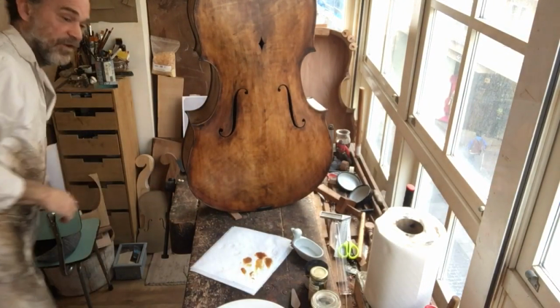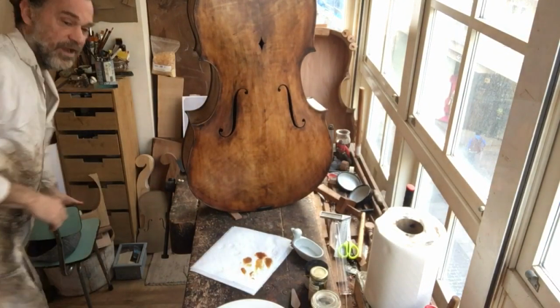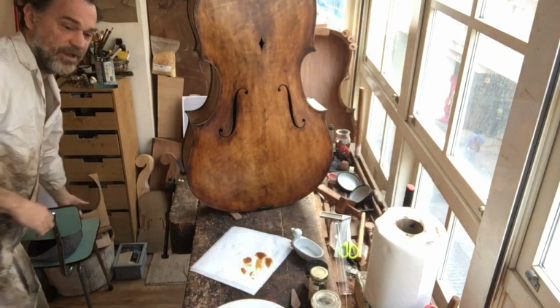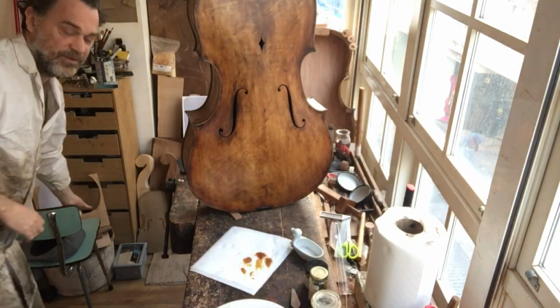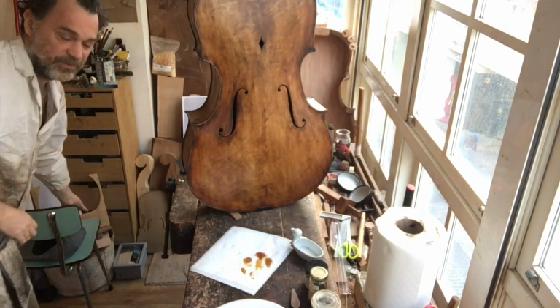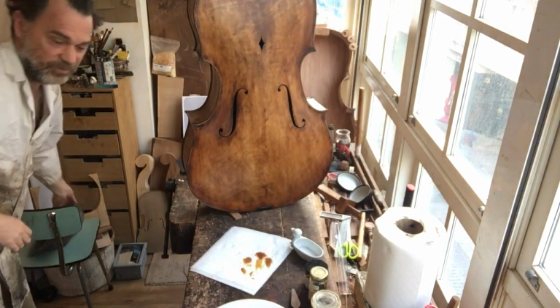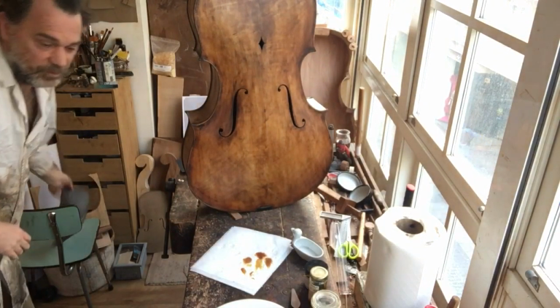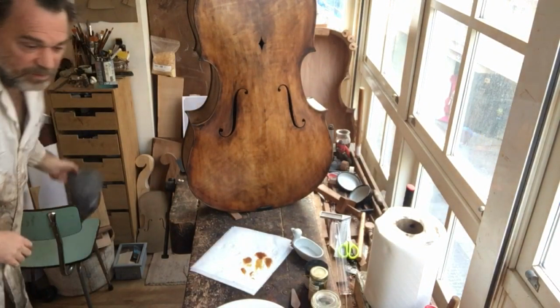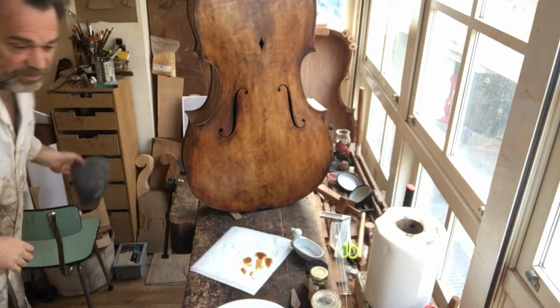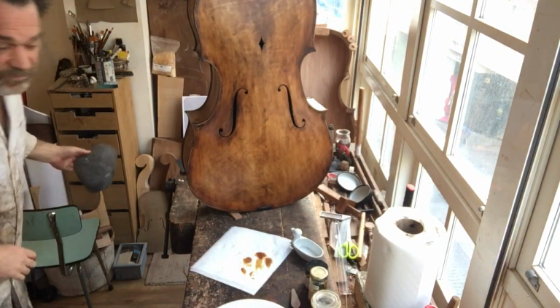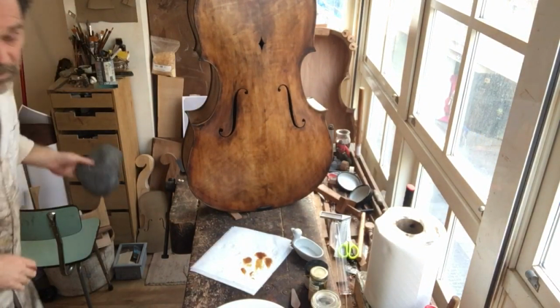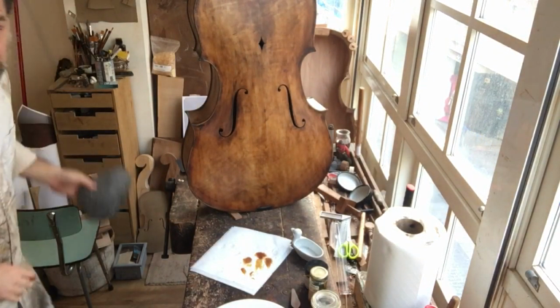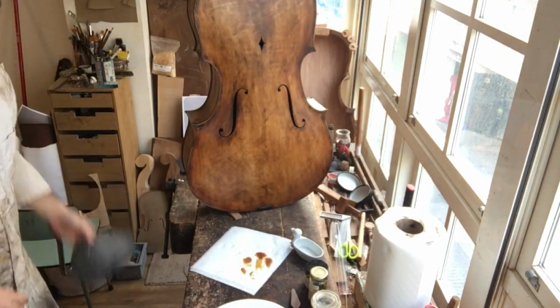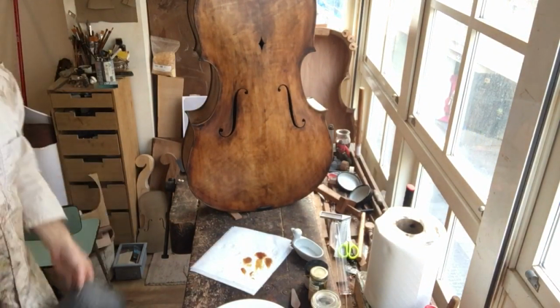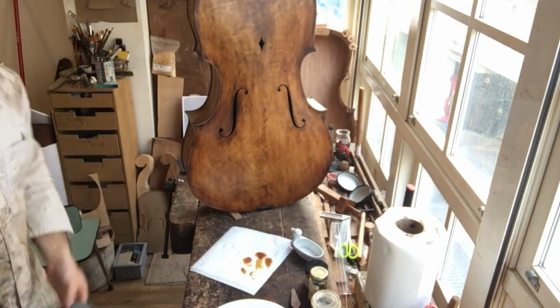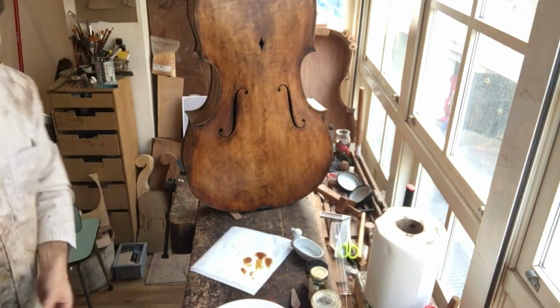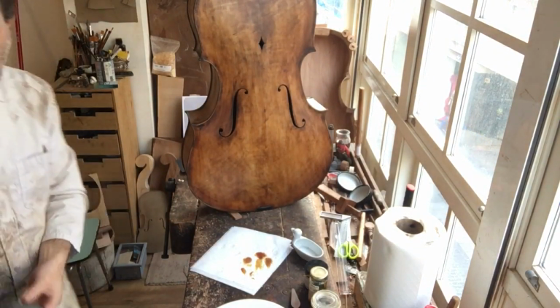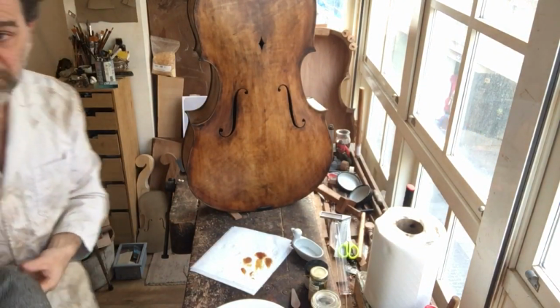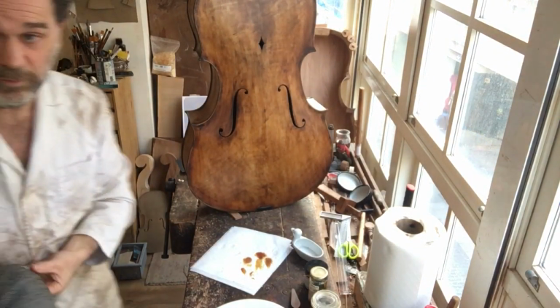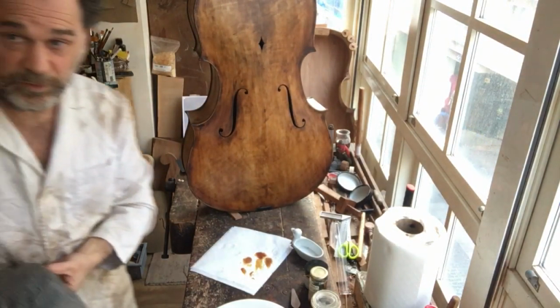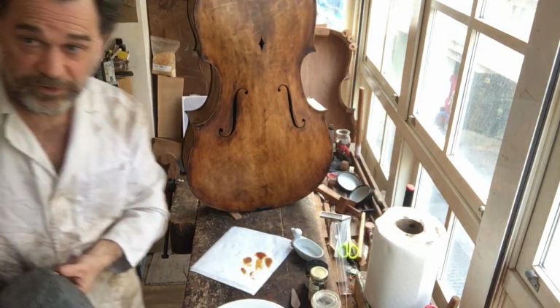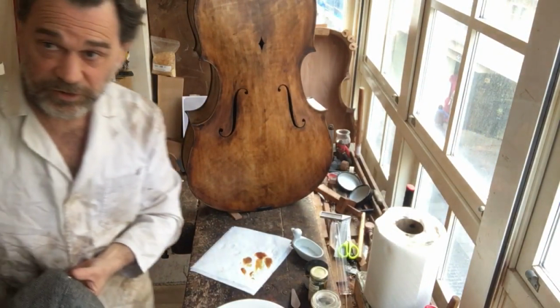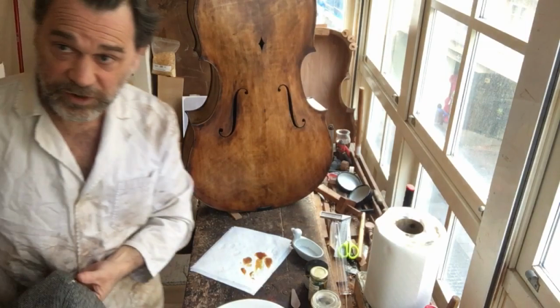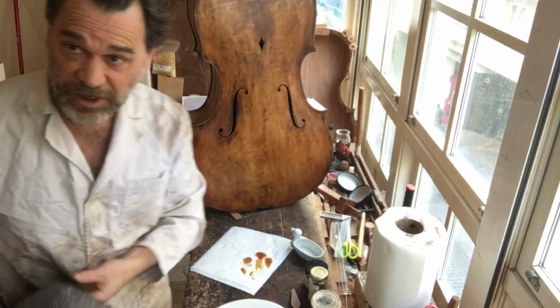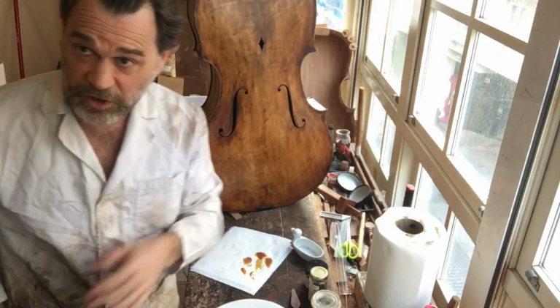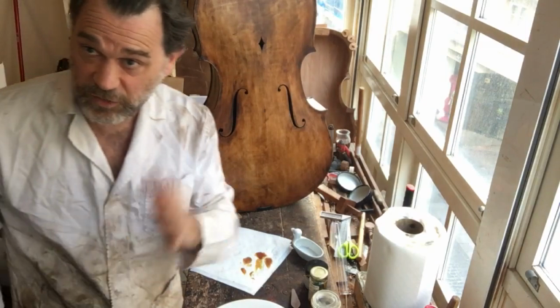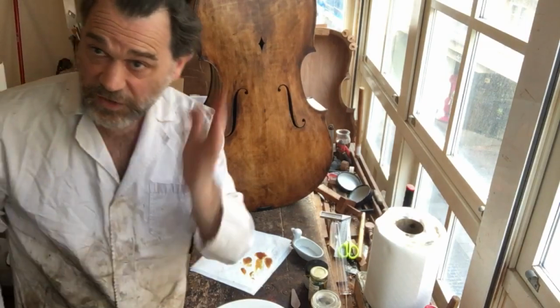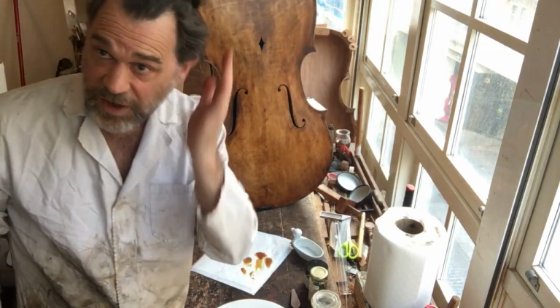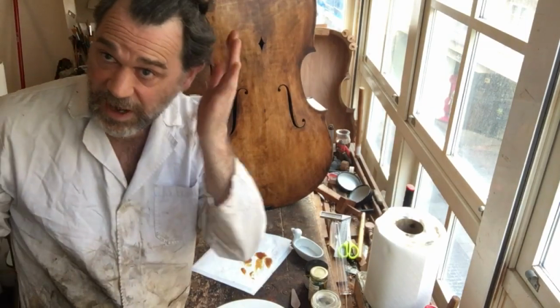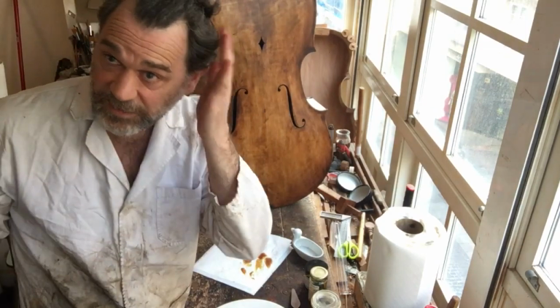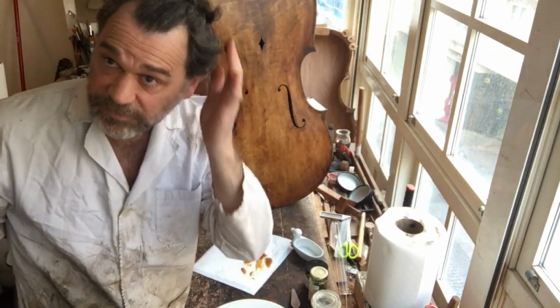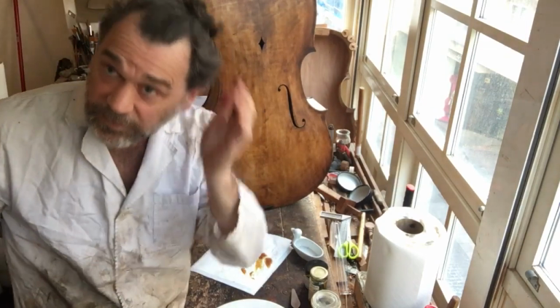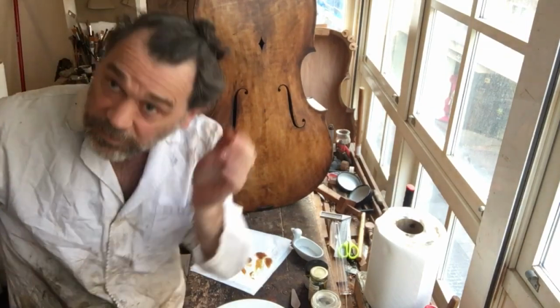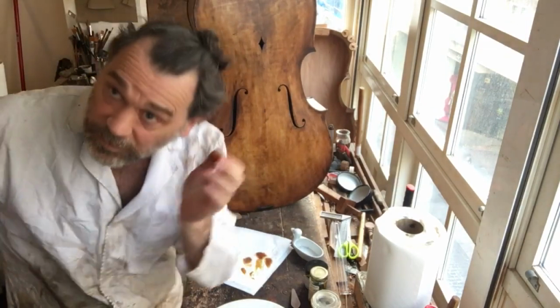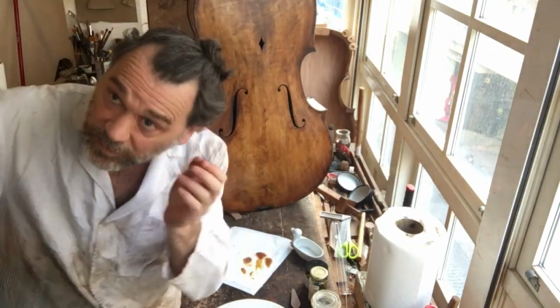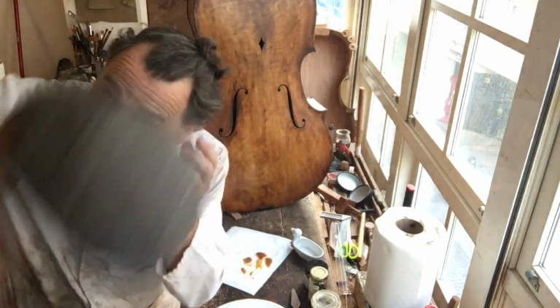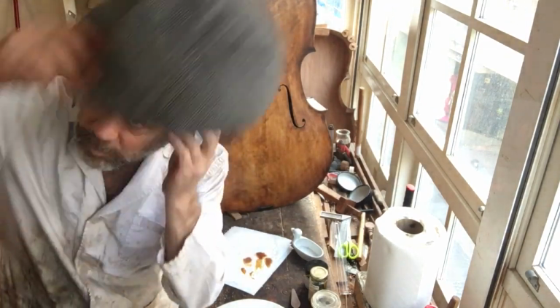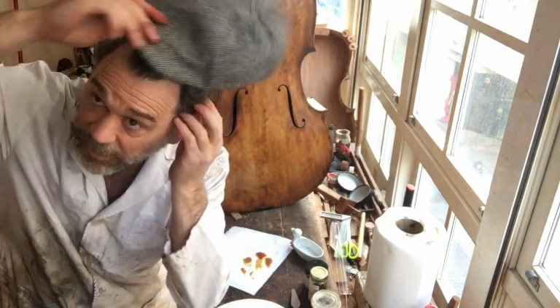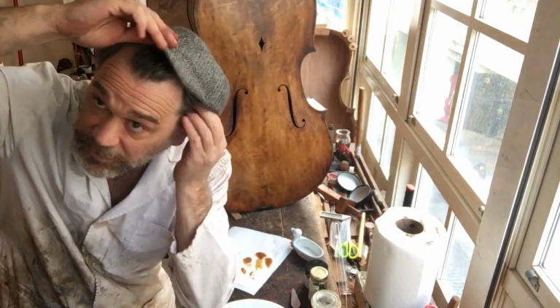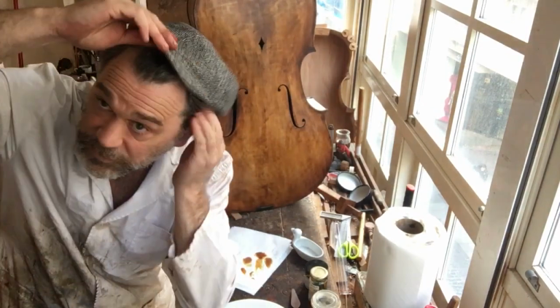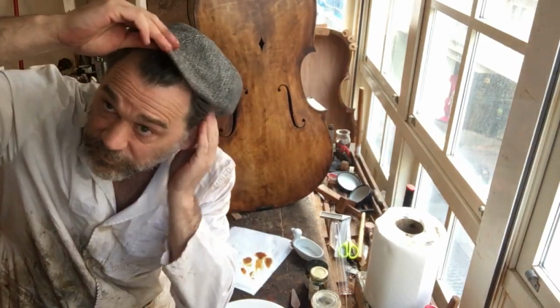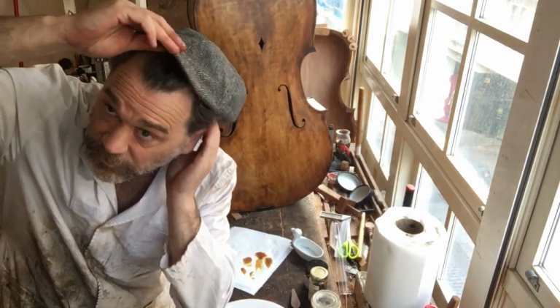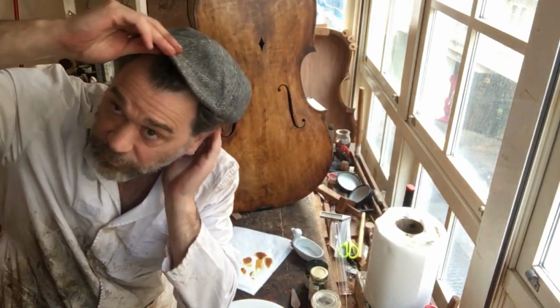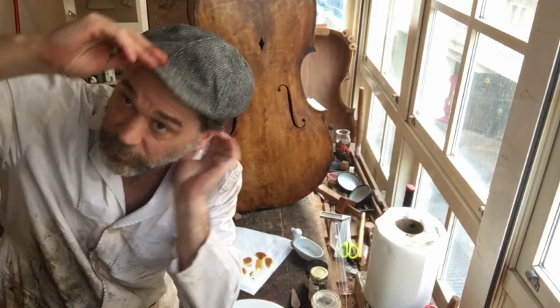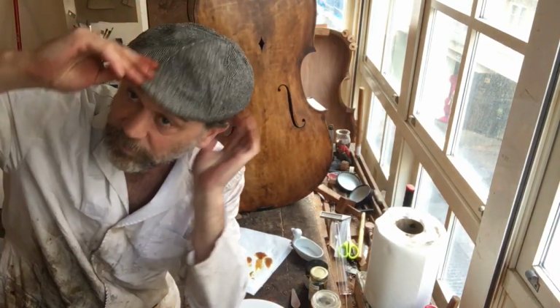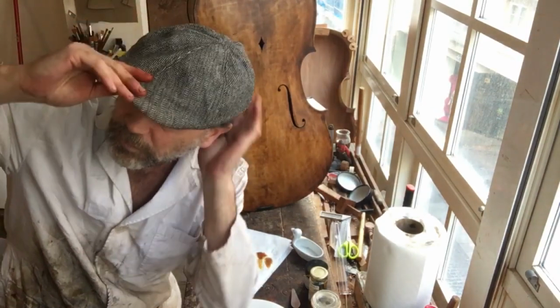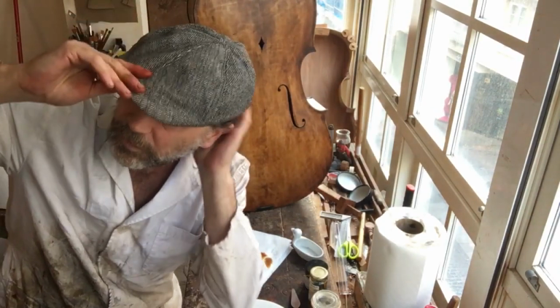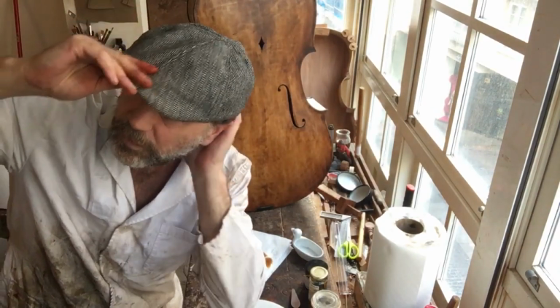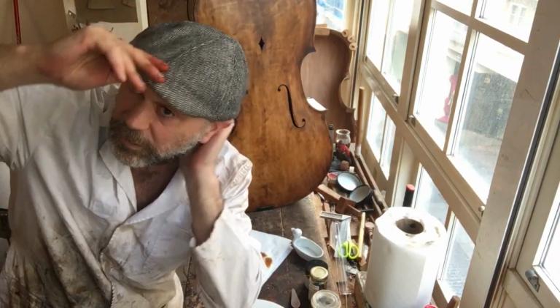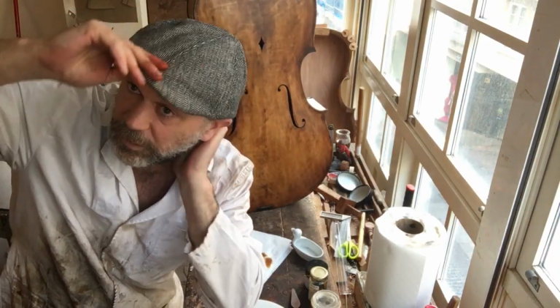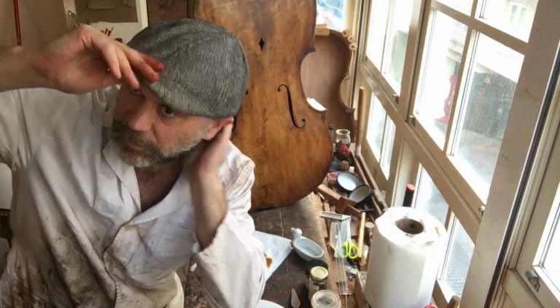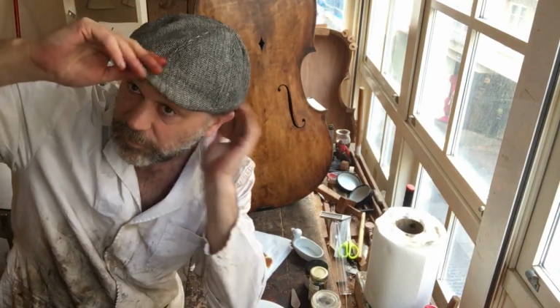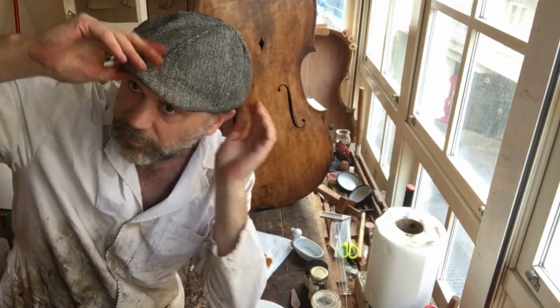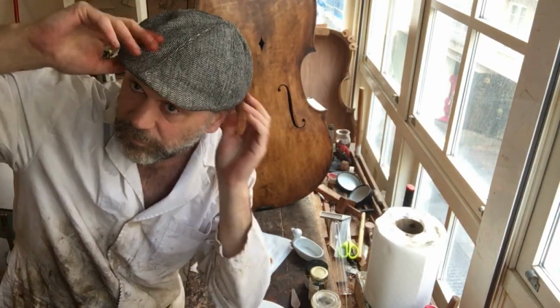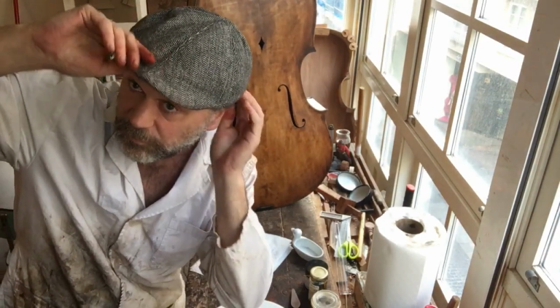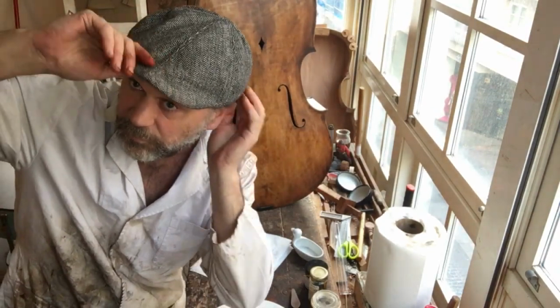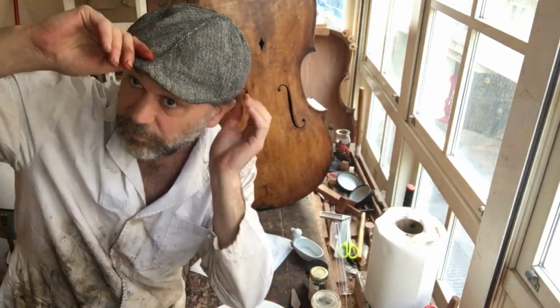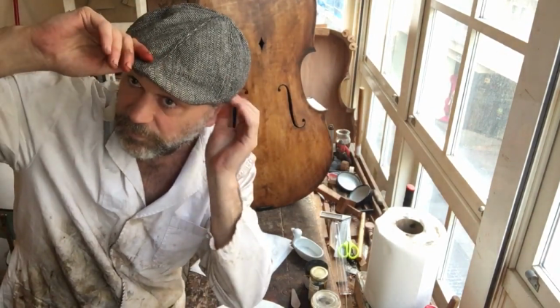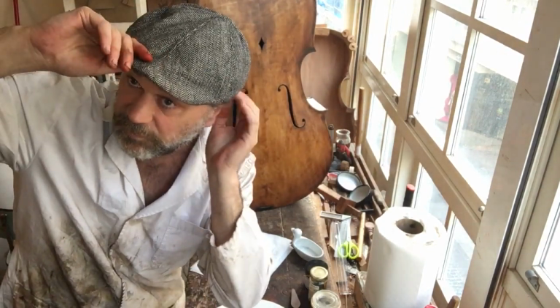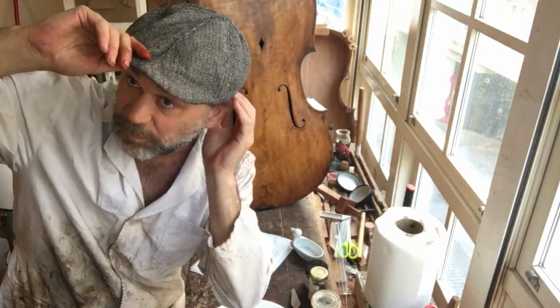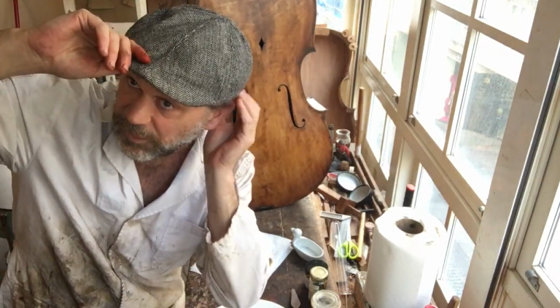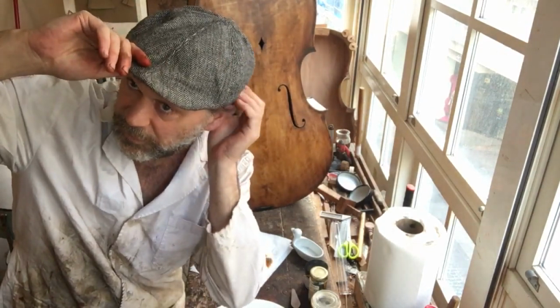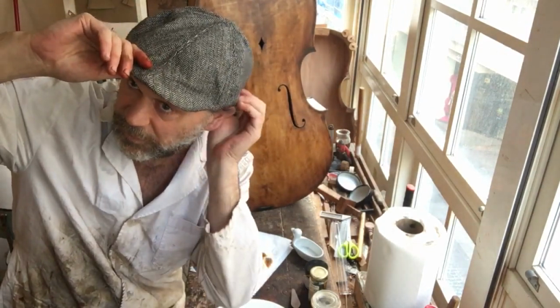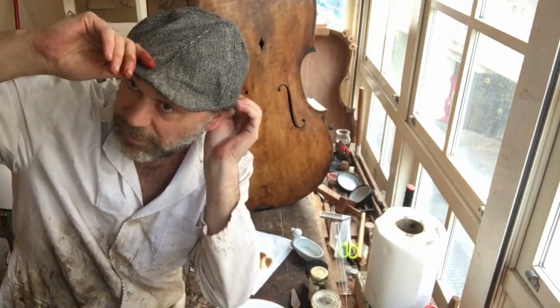So I'm looking for my hair net. The best thing to do would be to wear a hair net, but I just — yeah, there's my hair net.